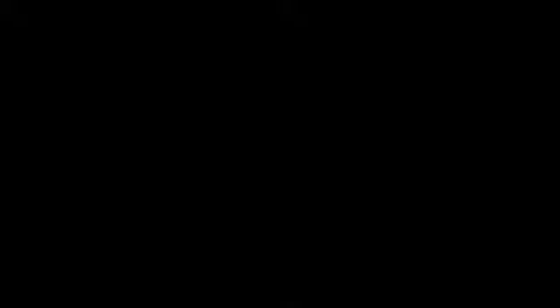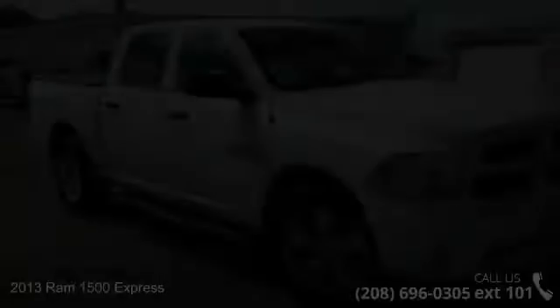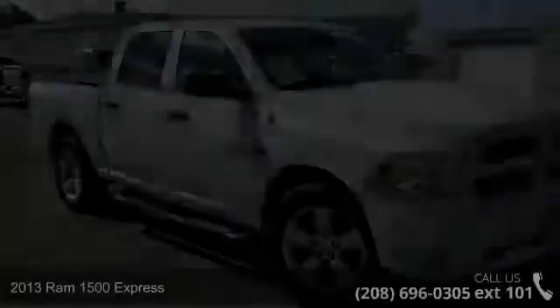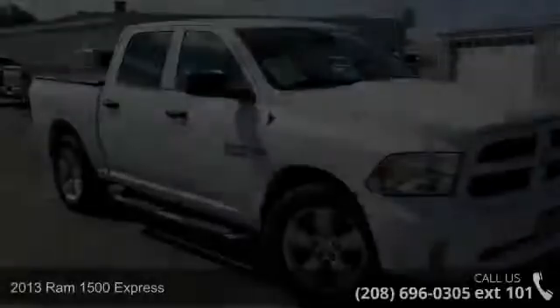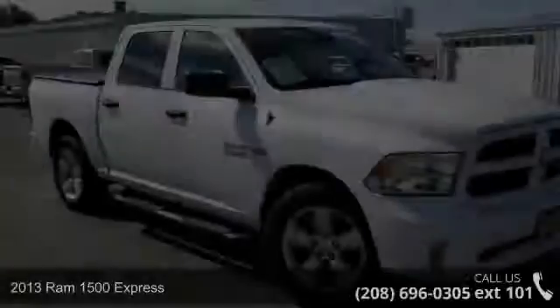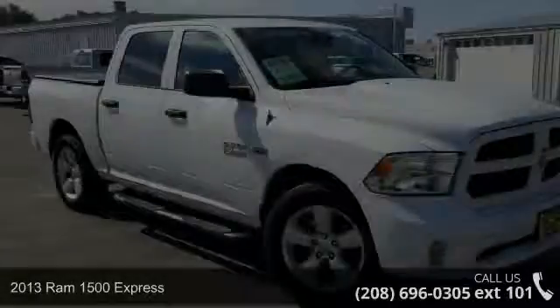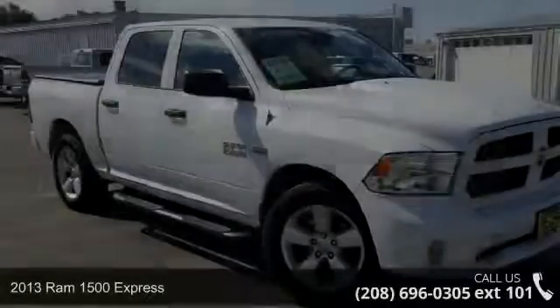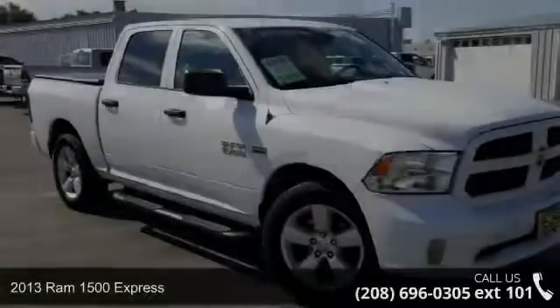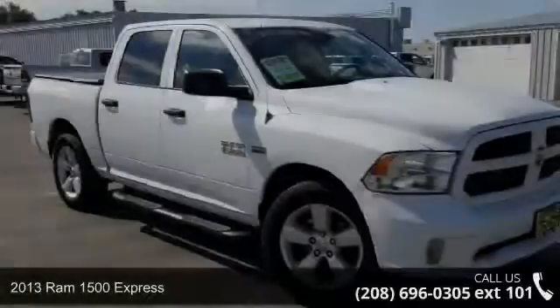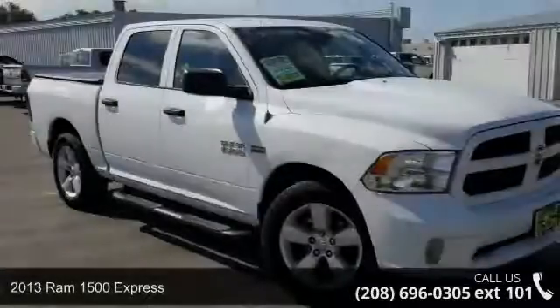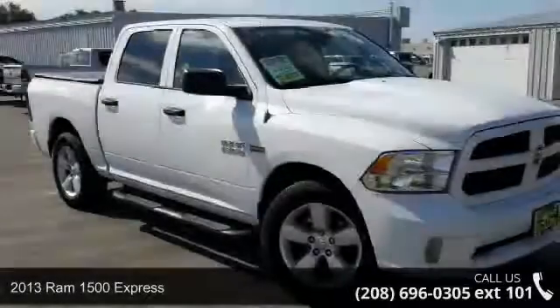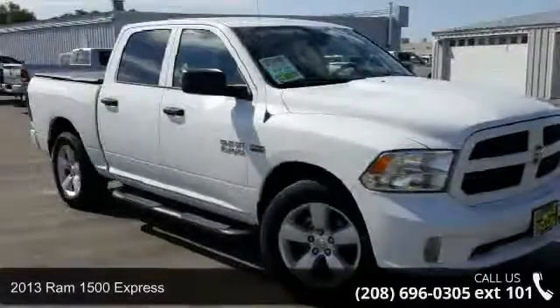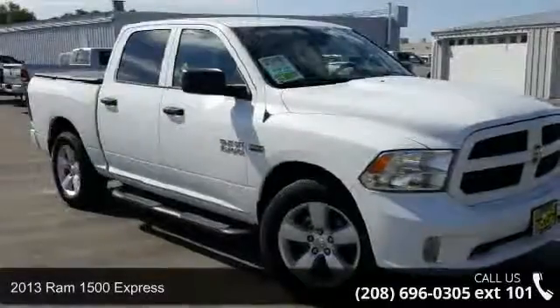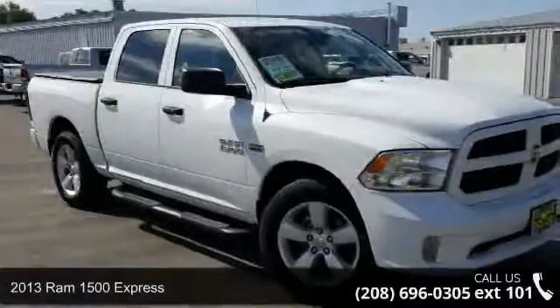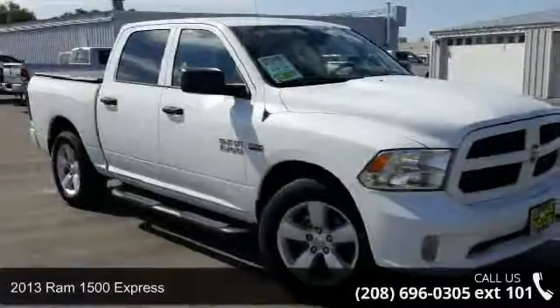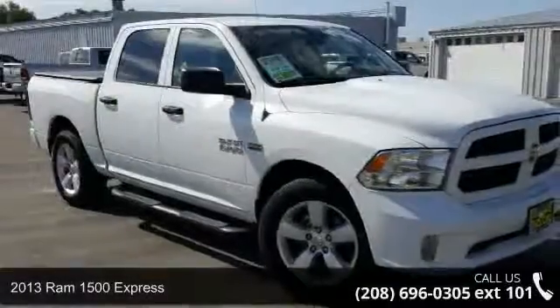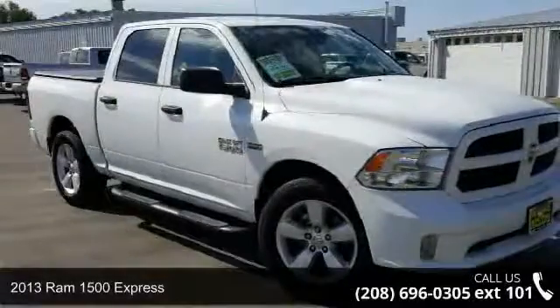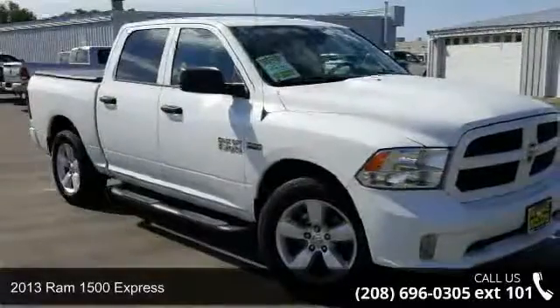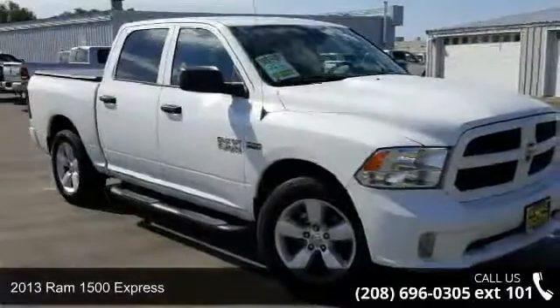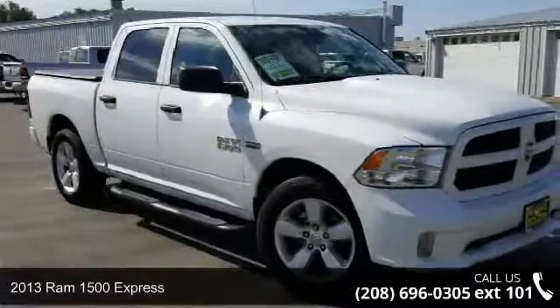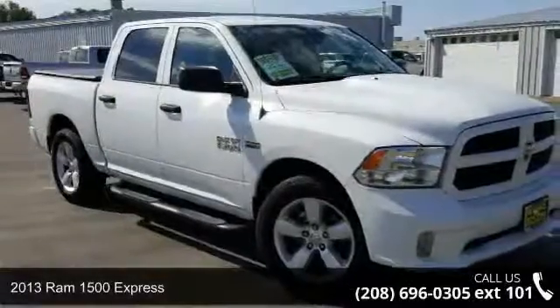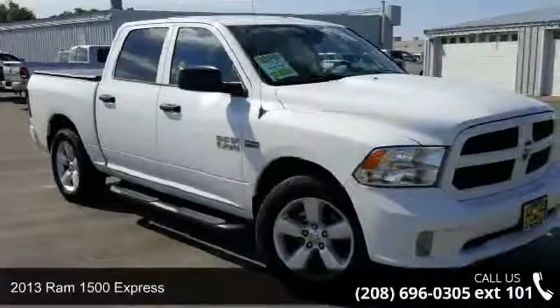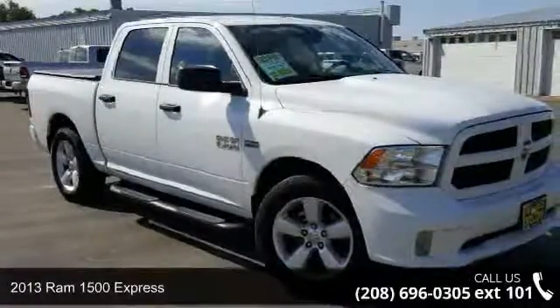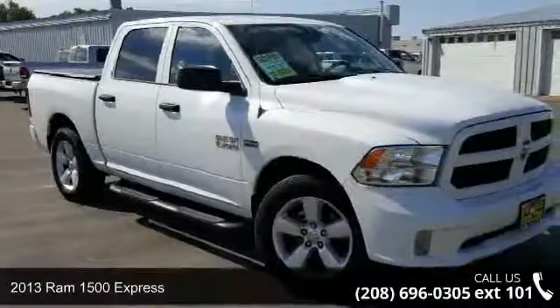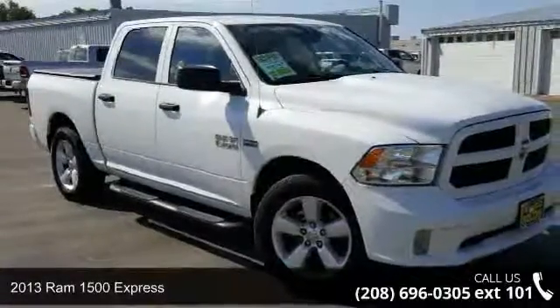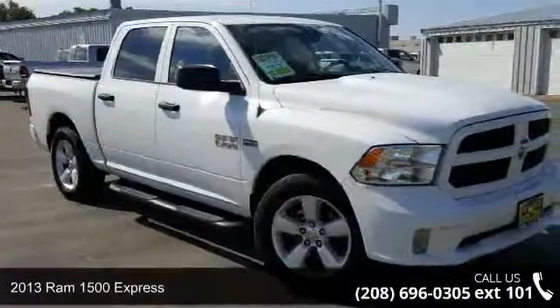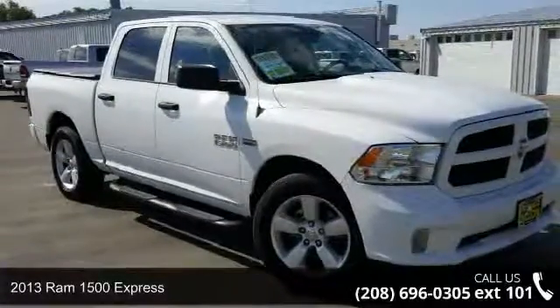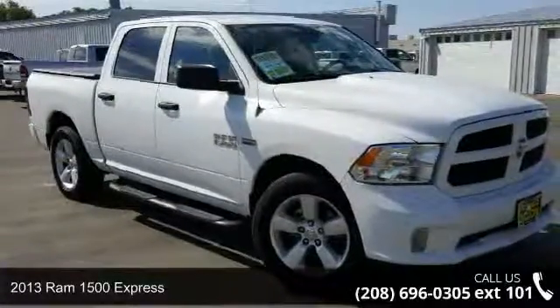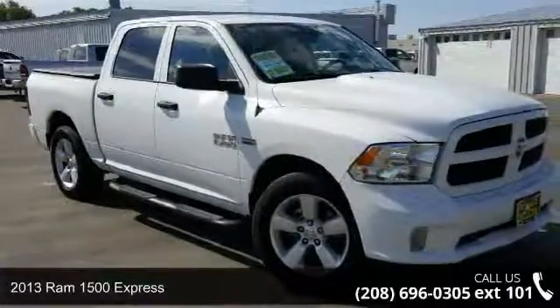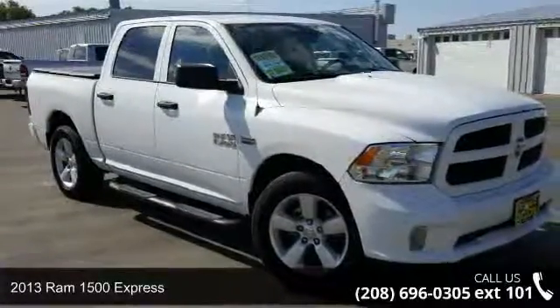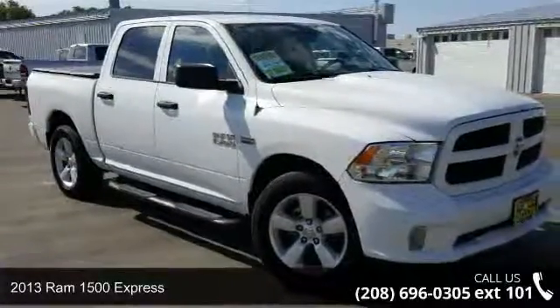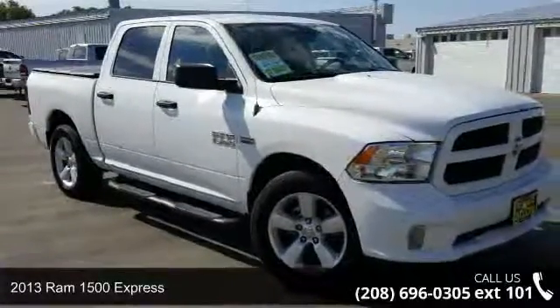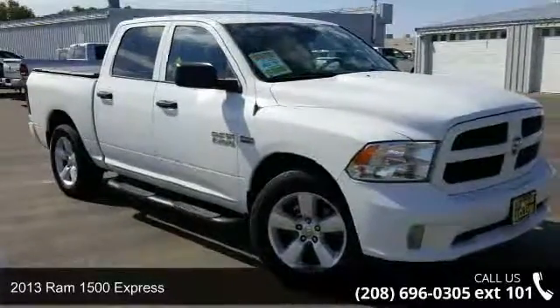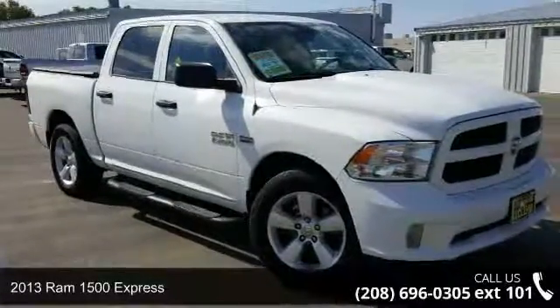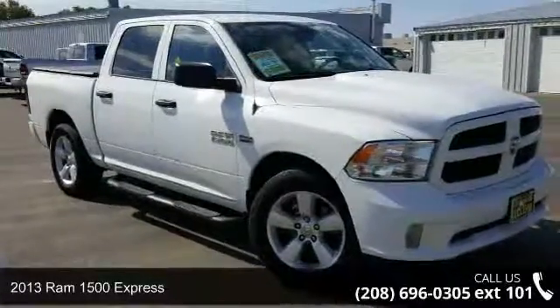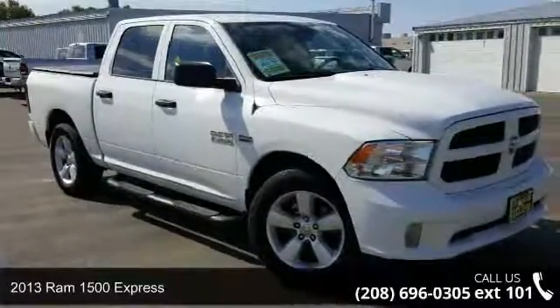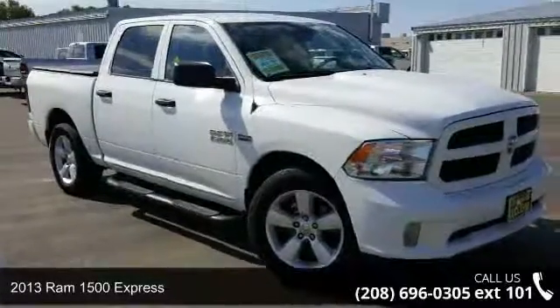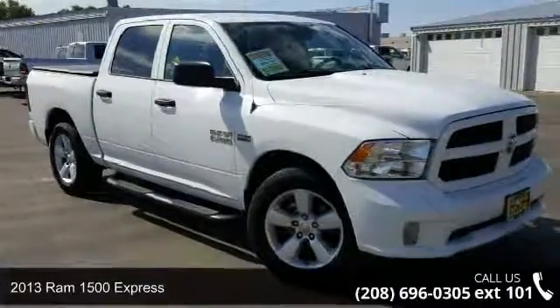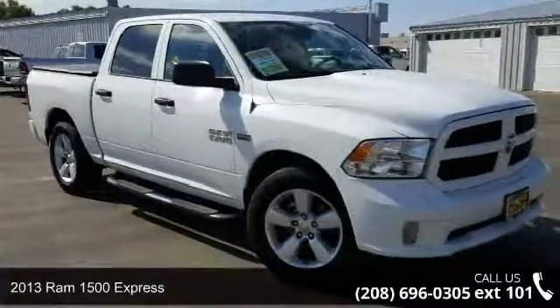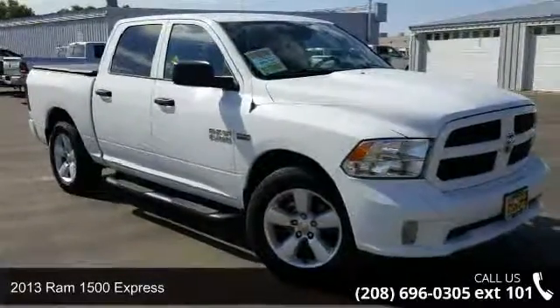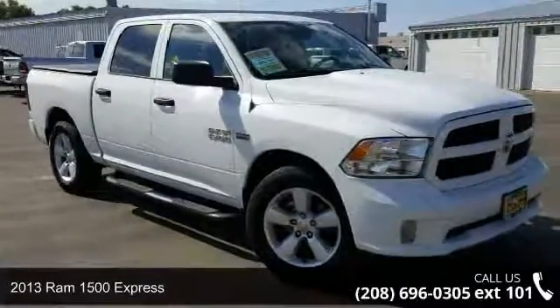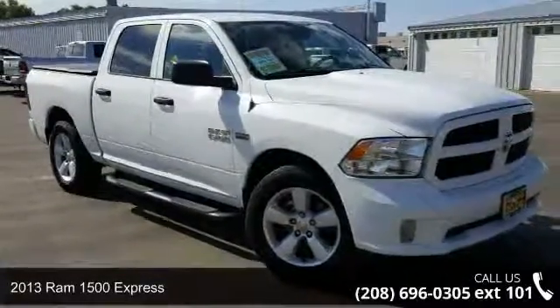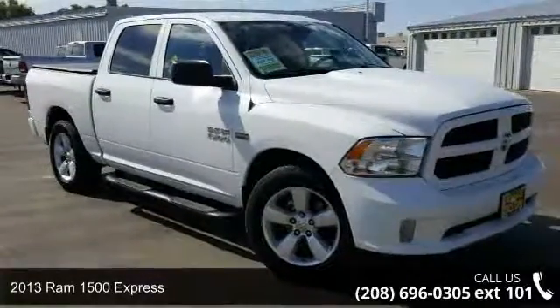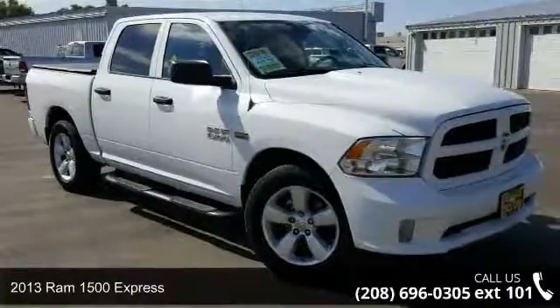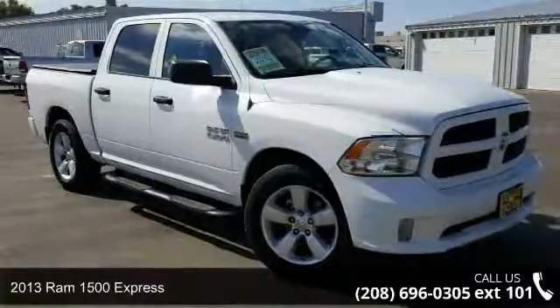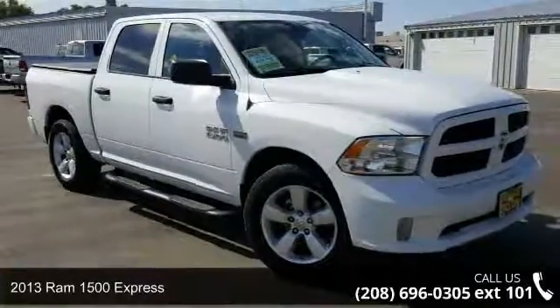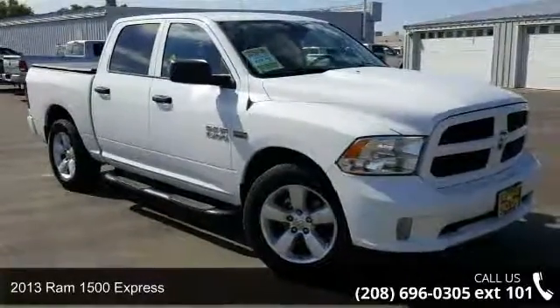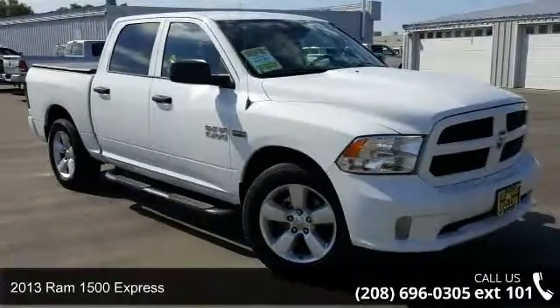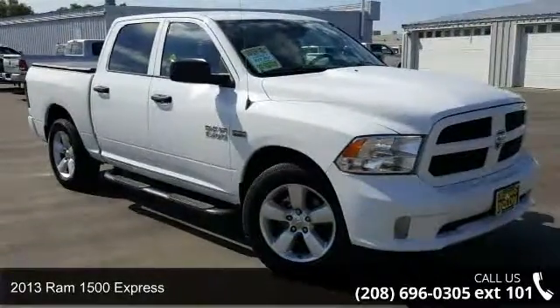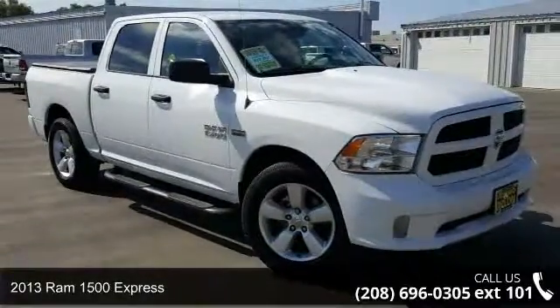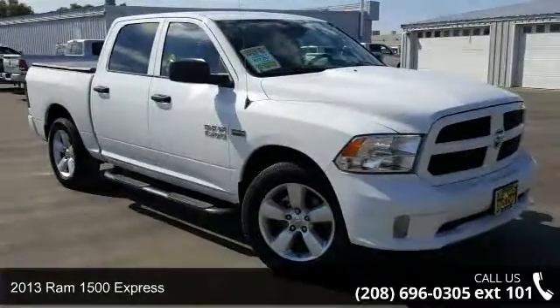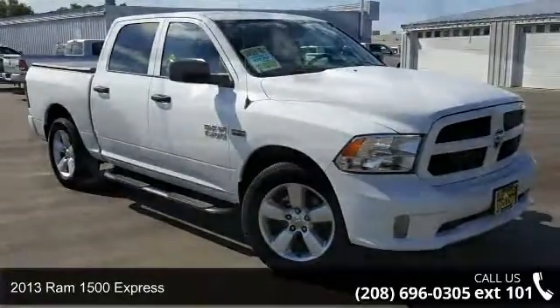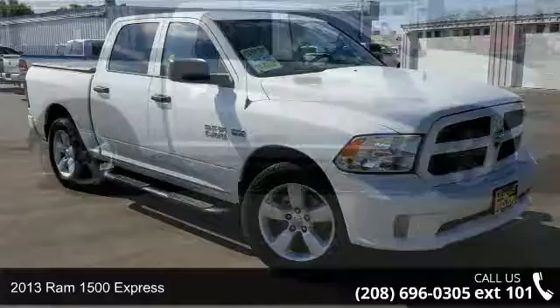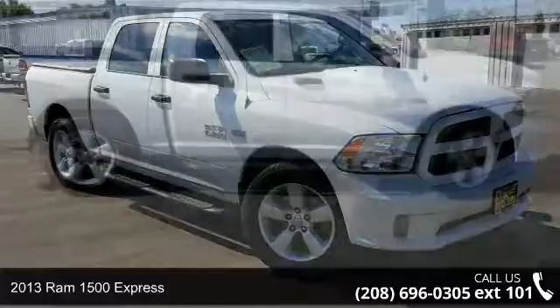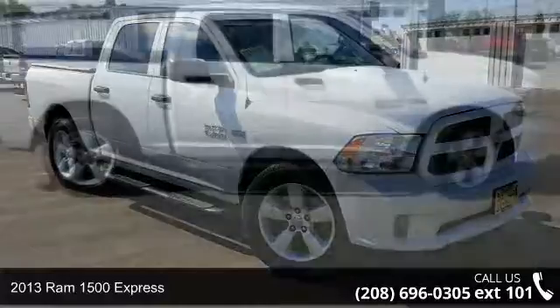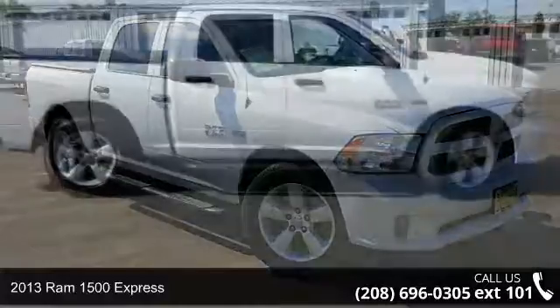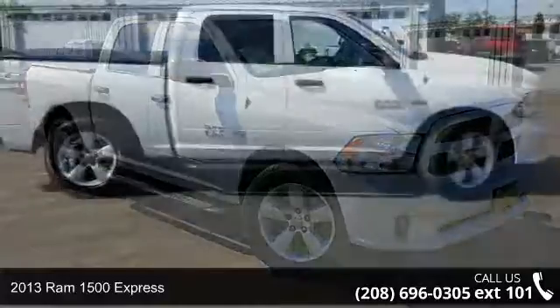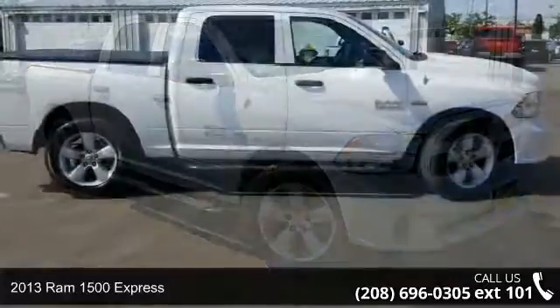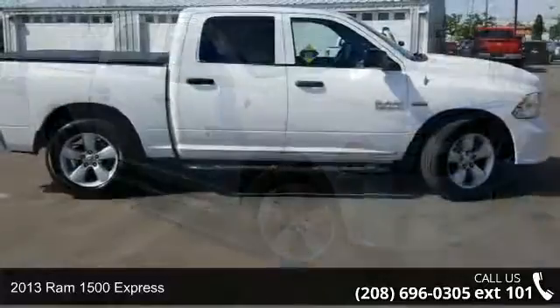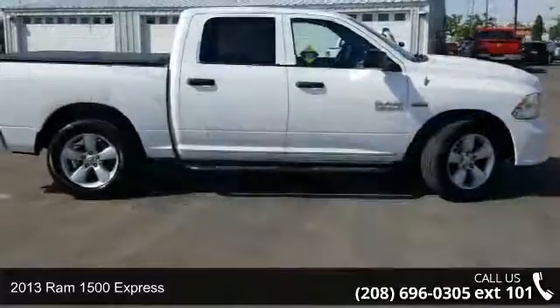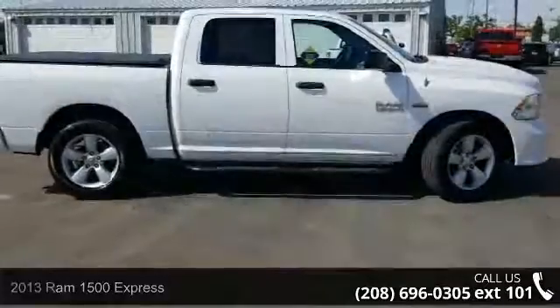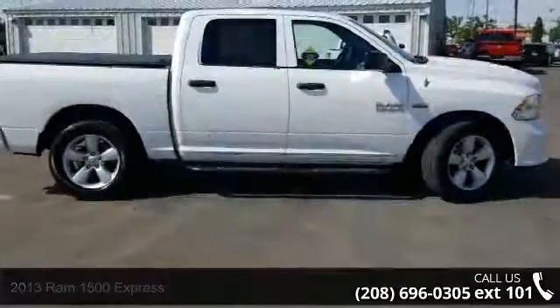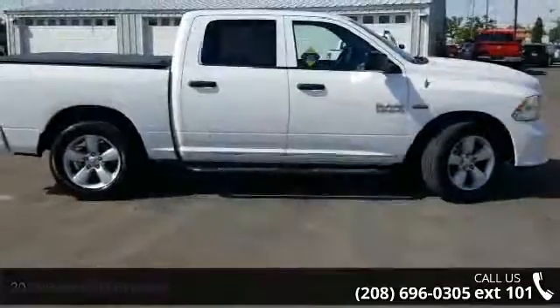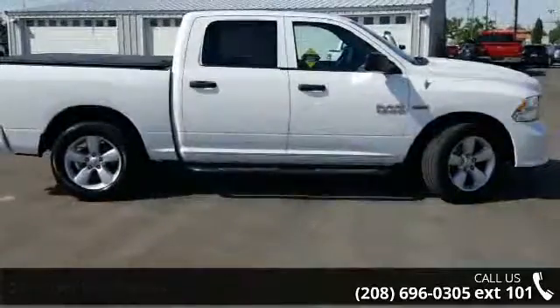Step into the 2013 RAM 1500 Express. This may be the set of wheels you've been looking for.